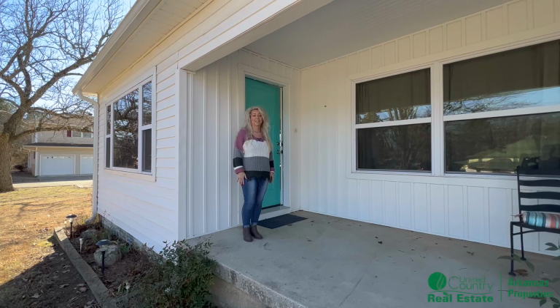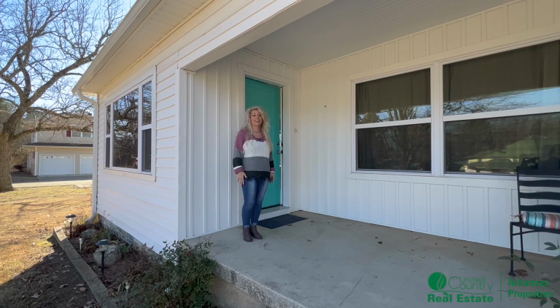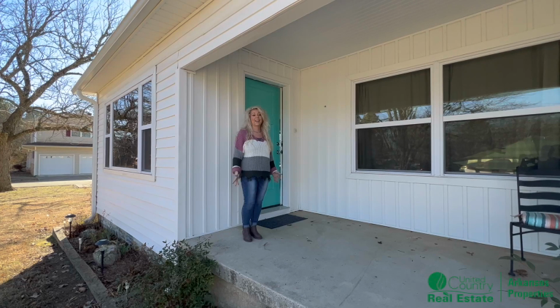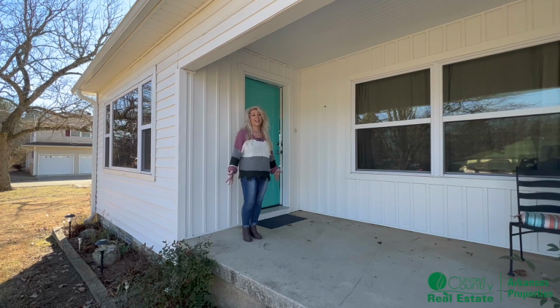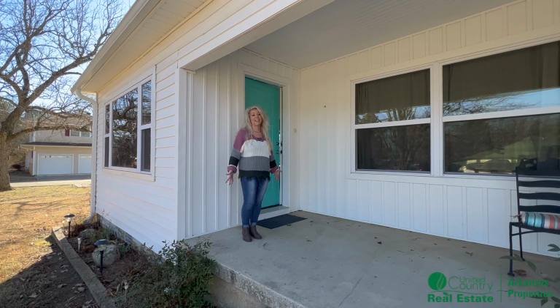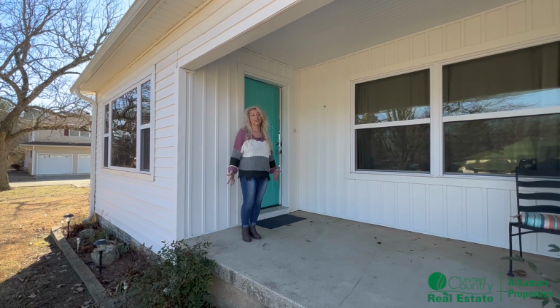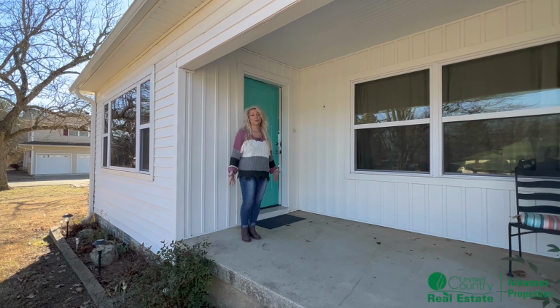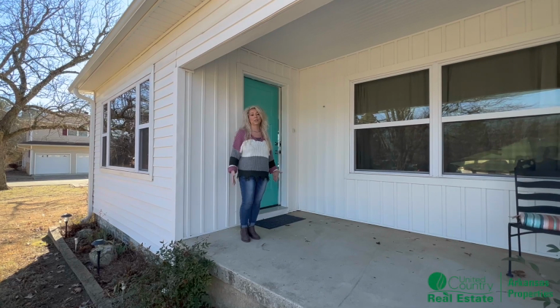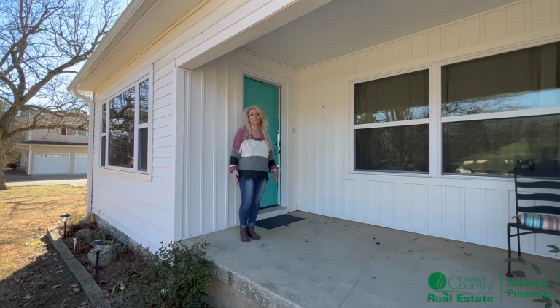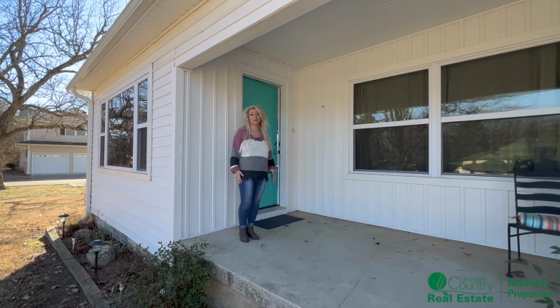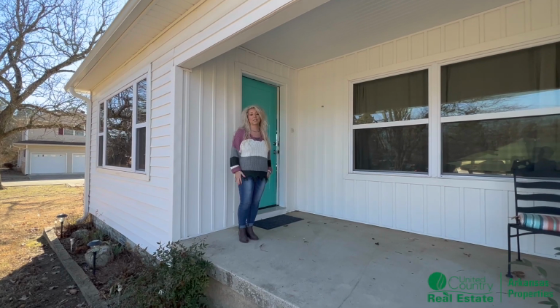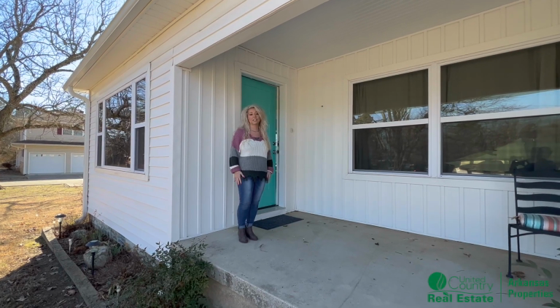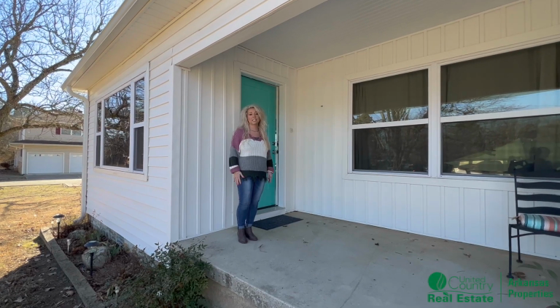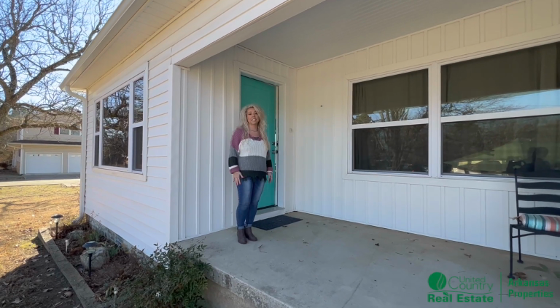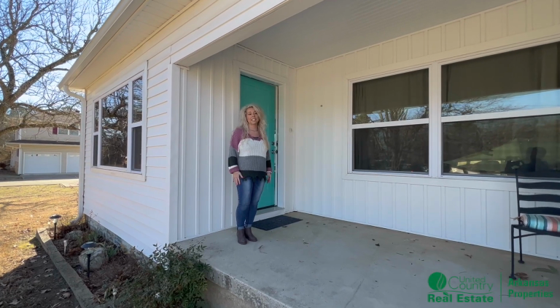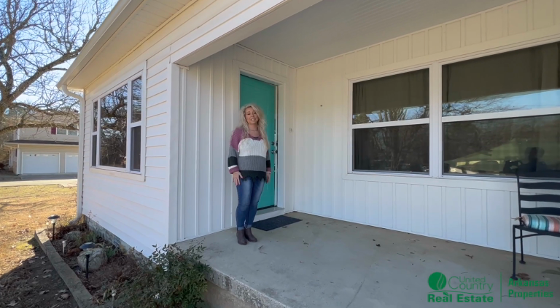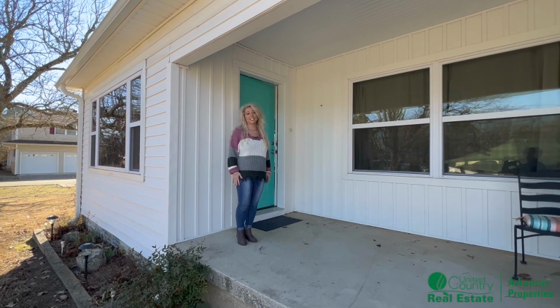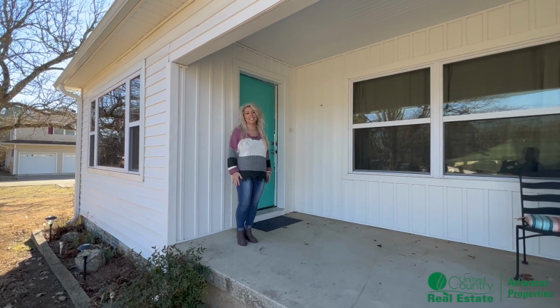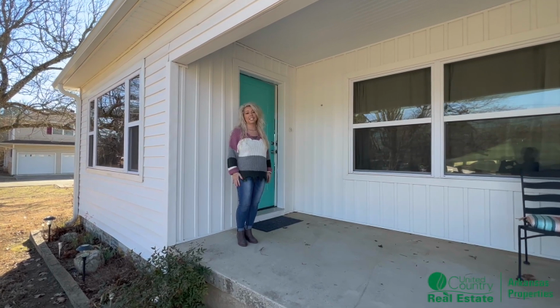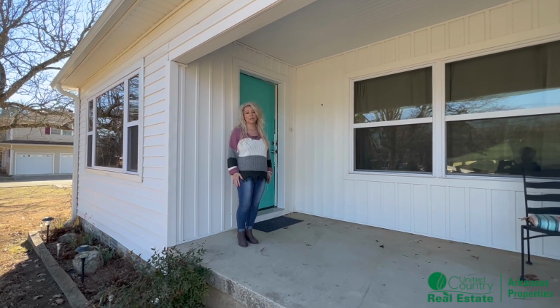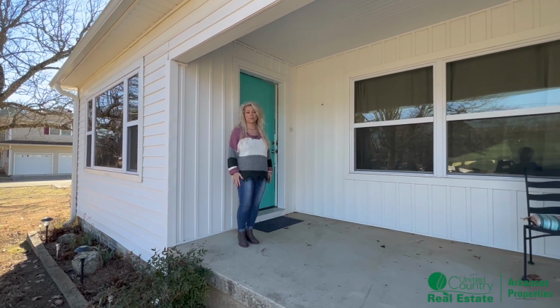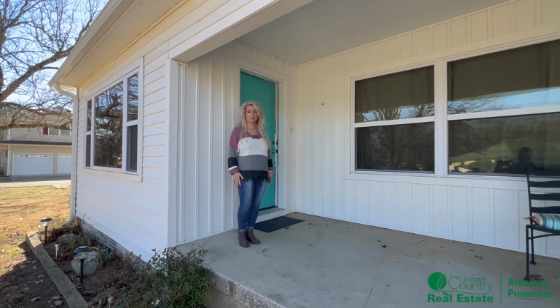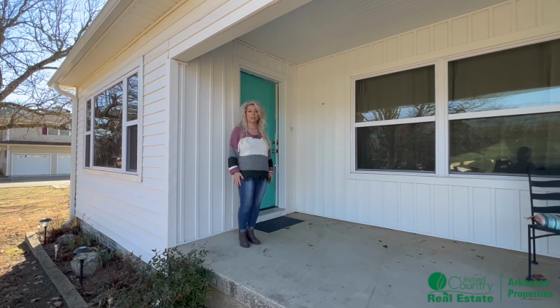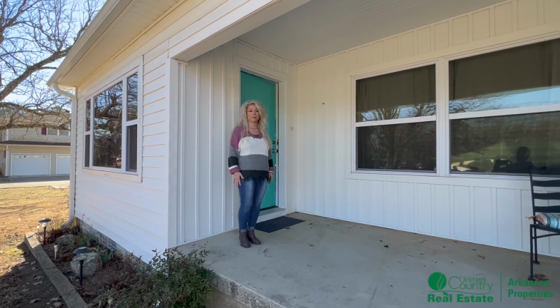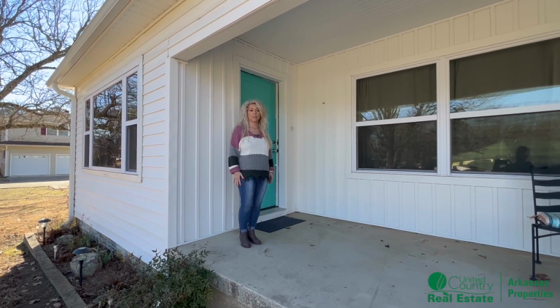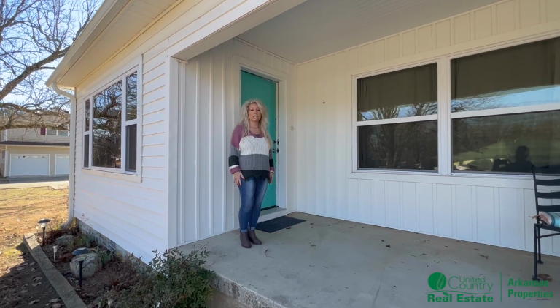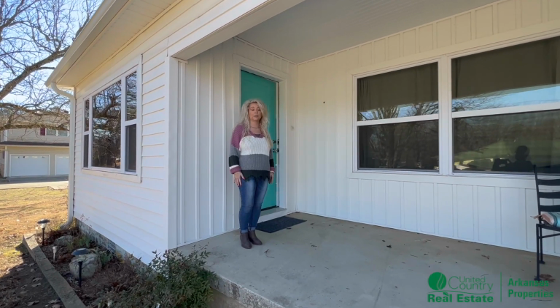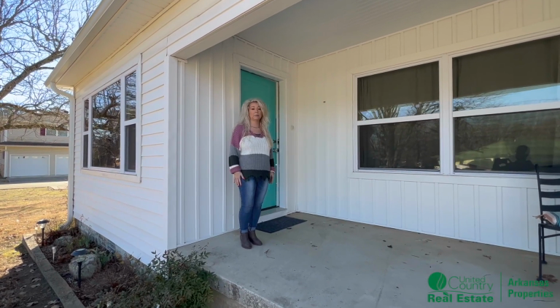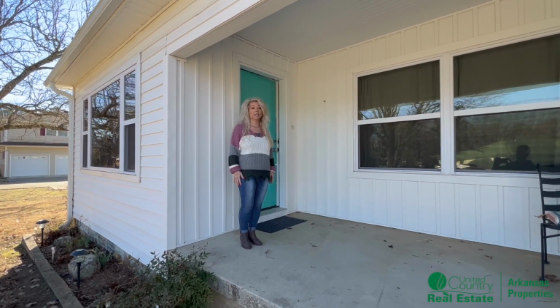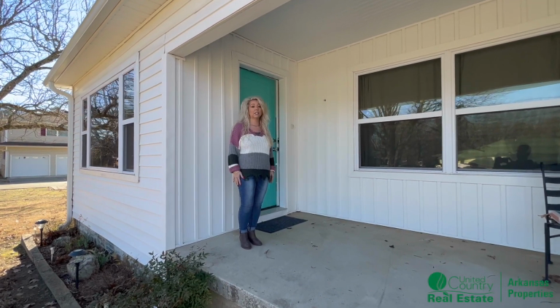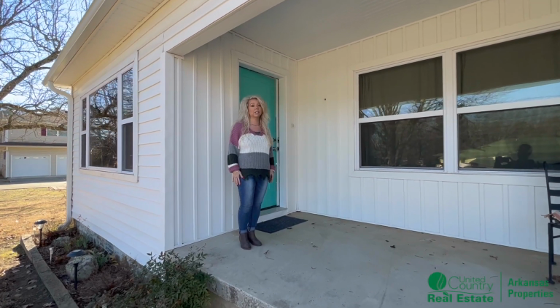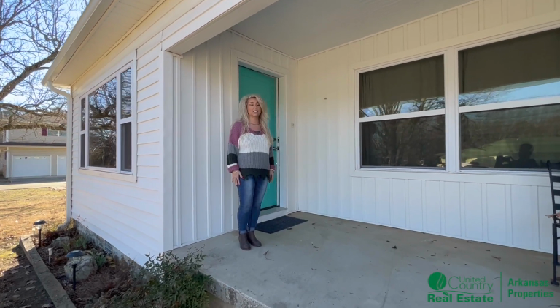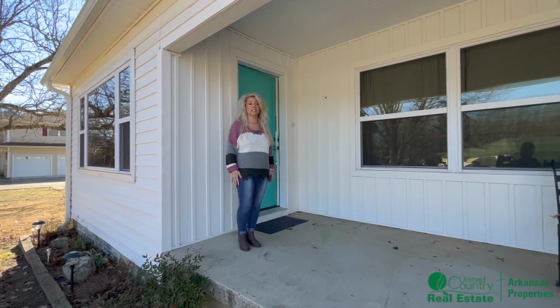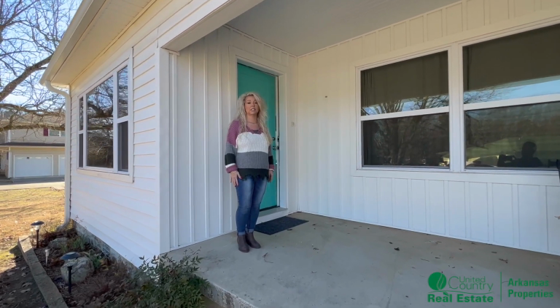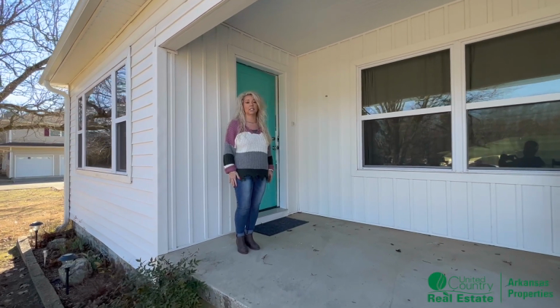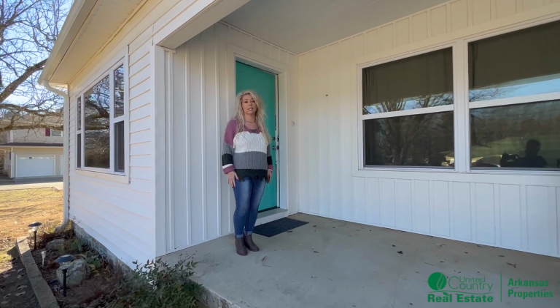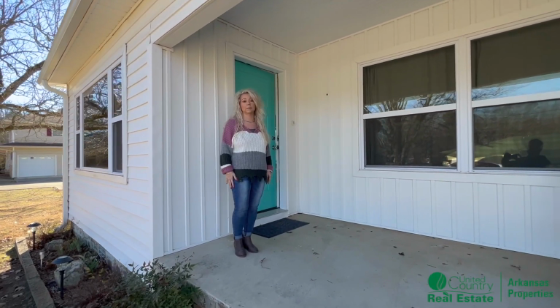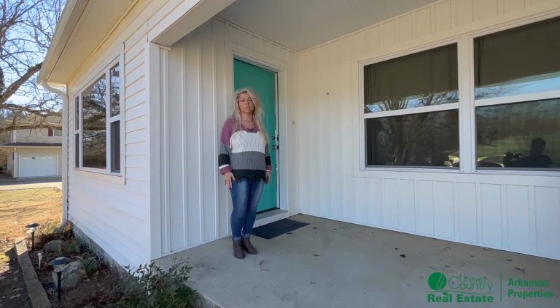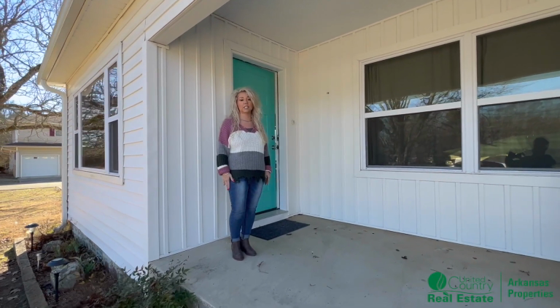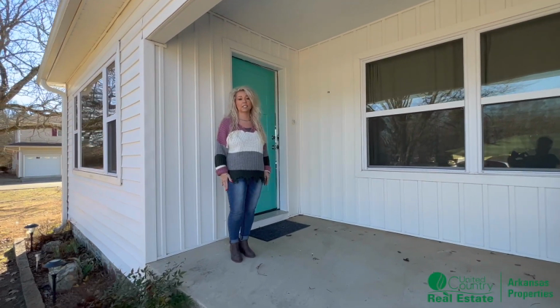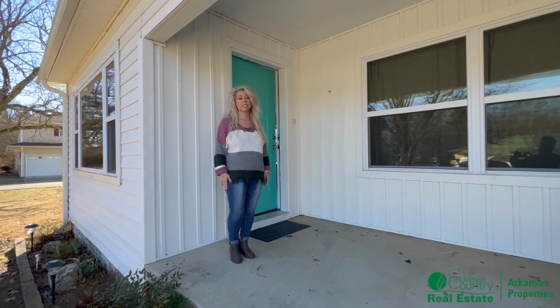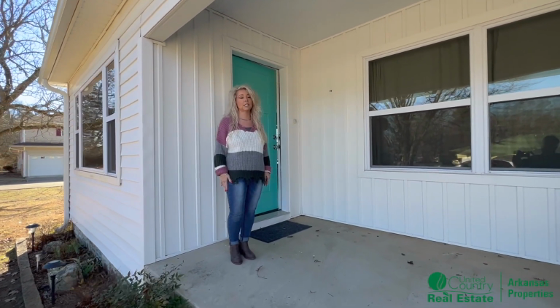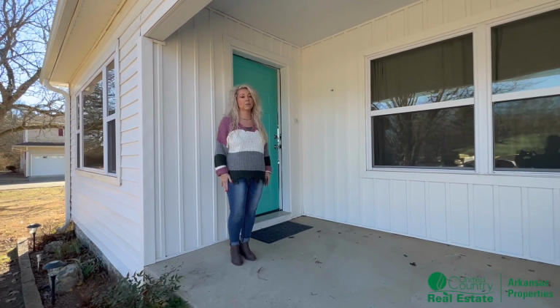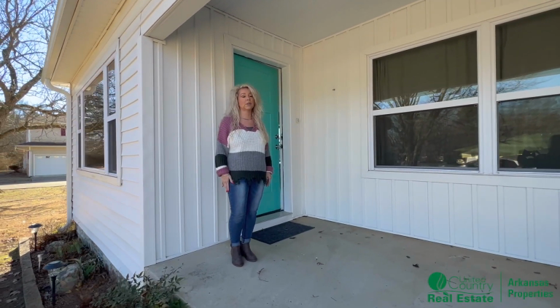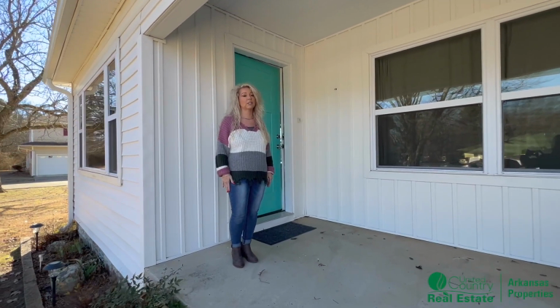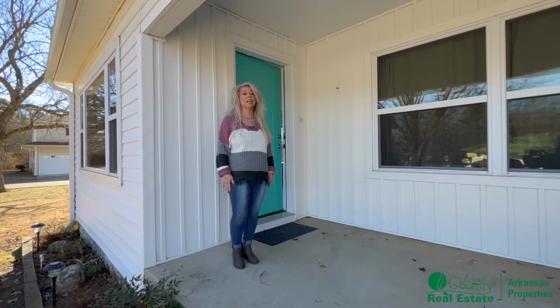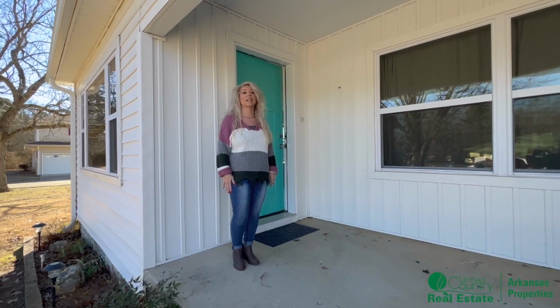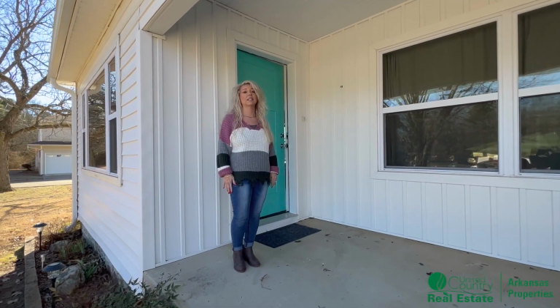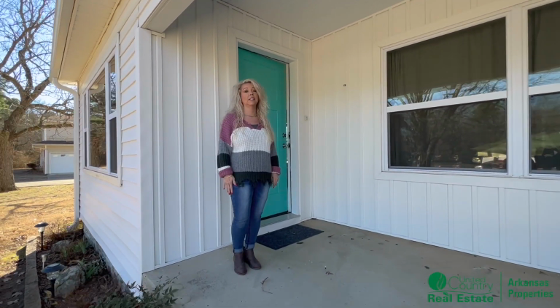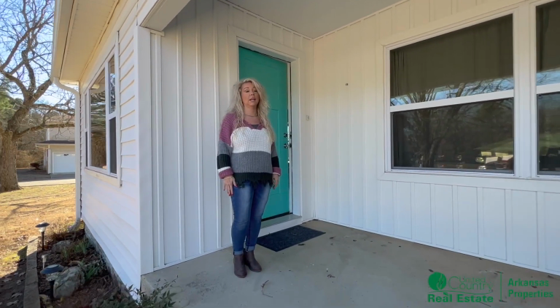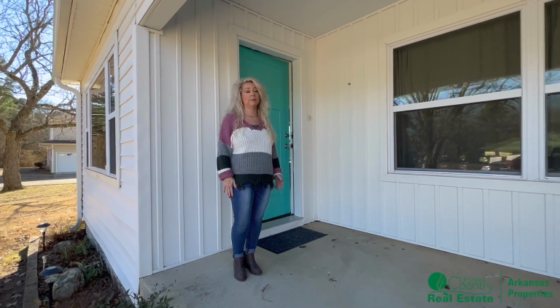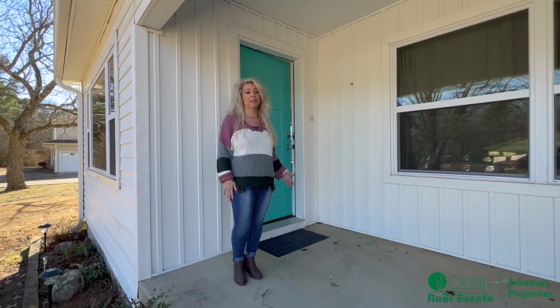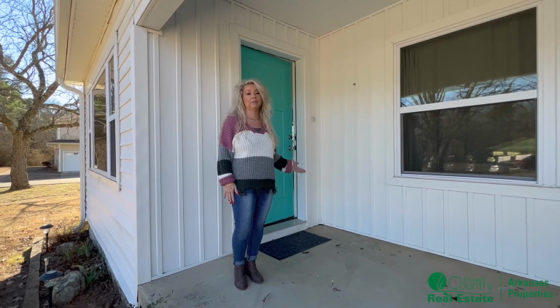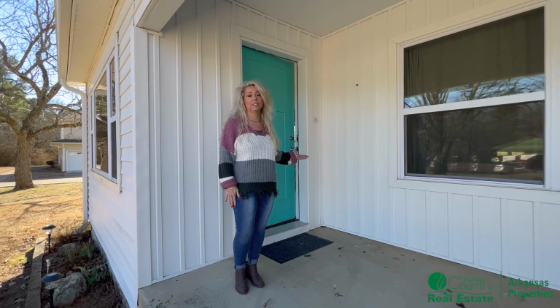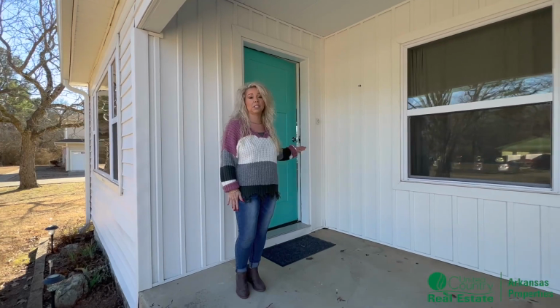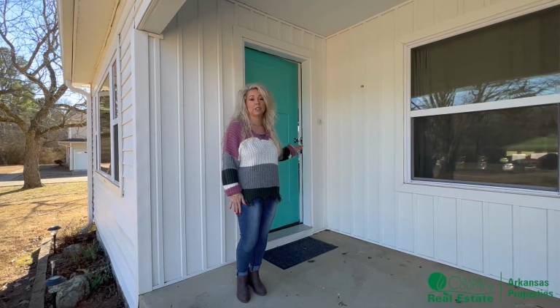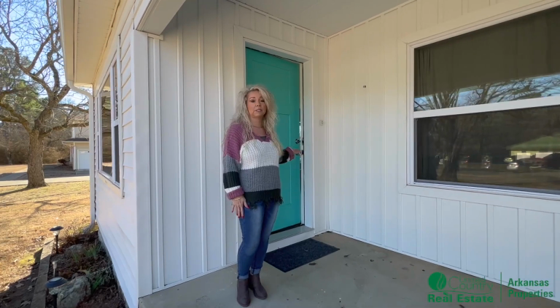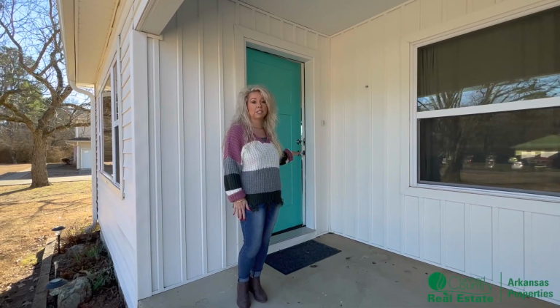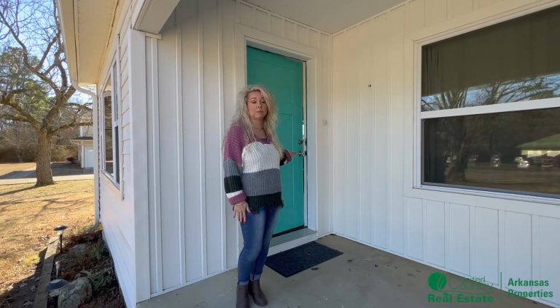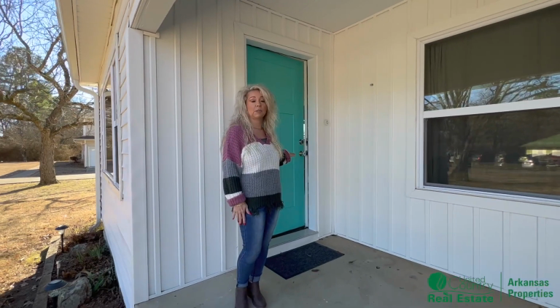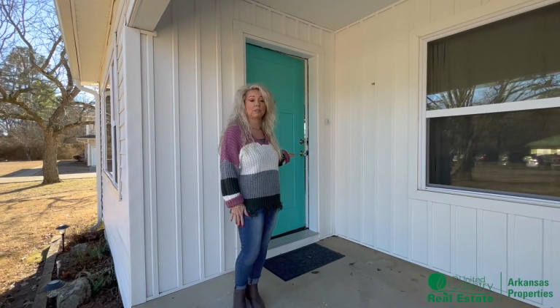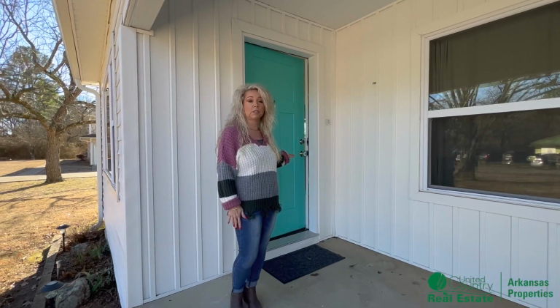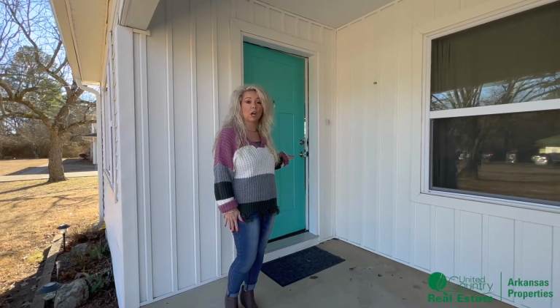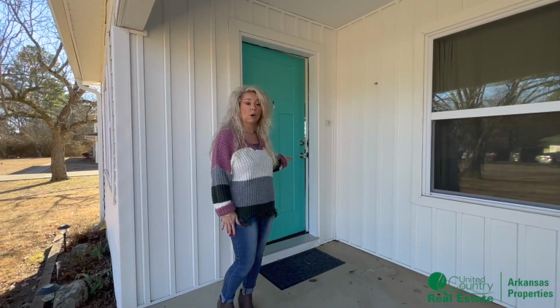Hey, welcome to 1319 Astrodome Street, here in Arkansas. I'm Christy Dissart. Let me give you a tour of this beautiful home.